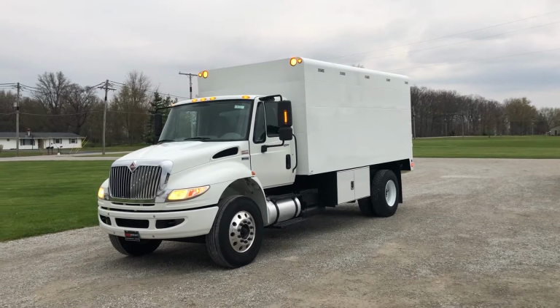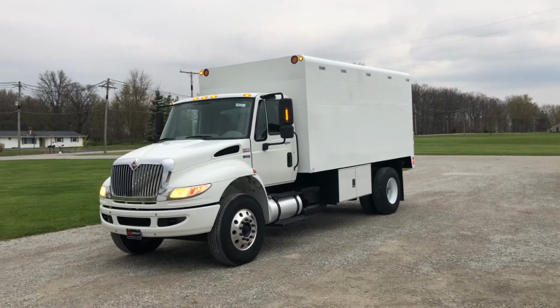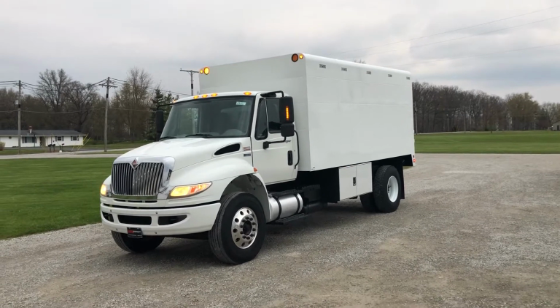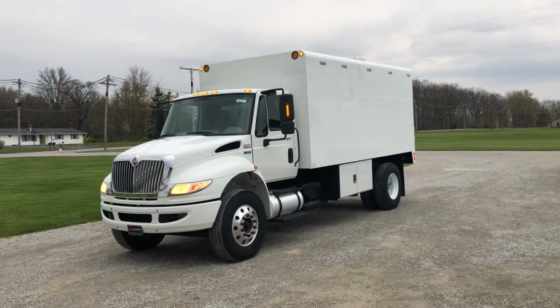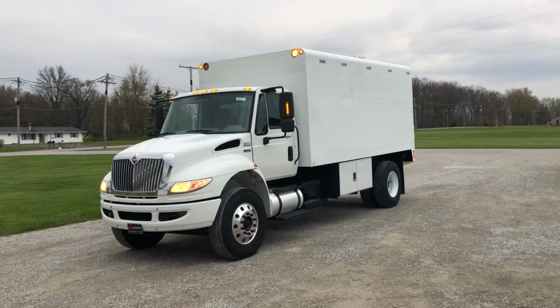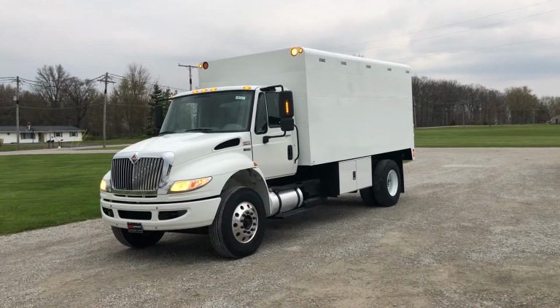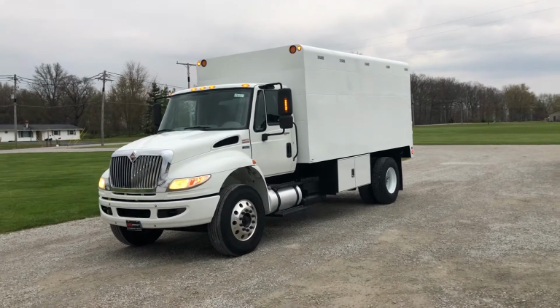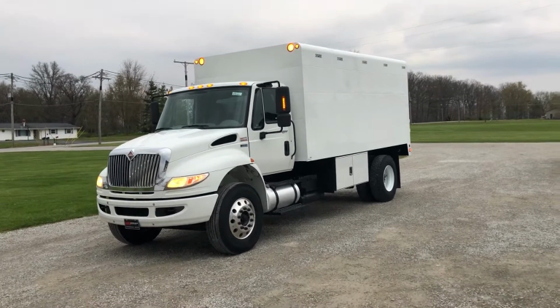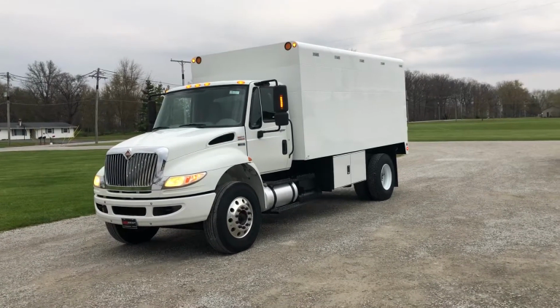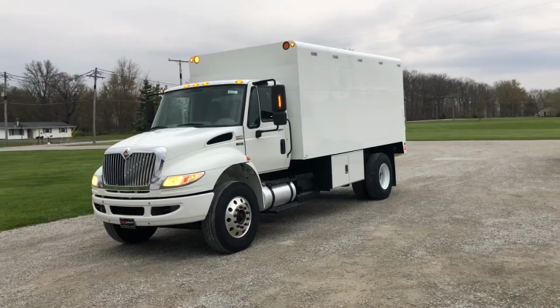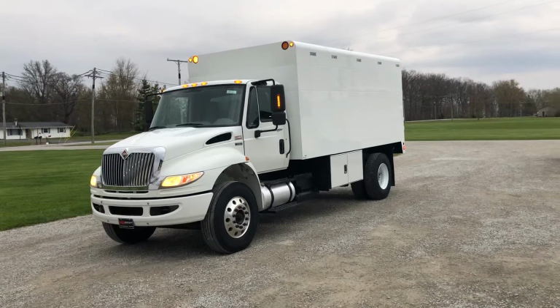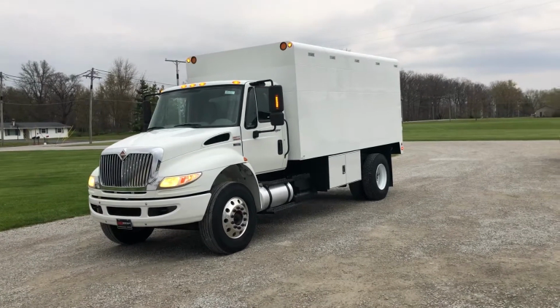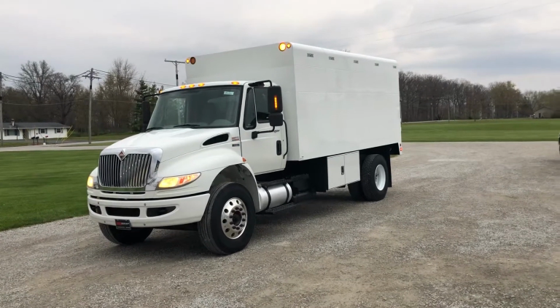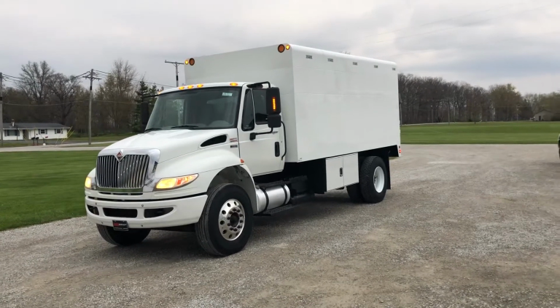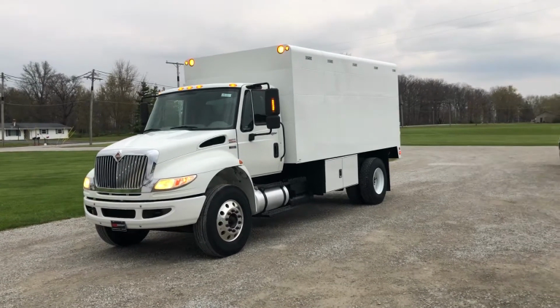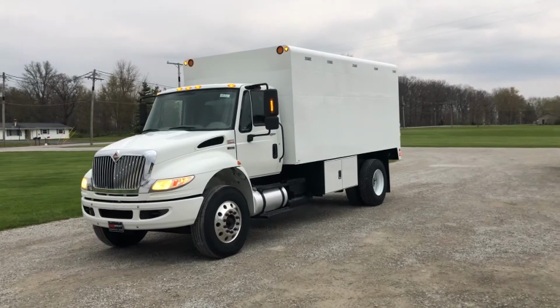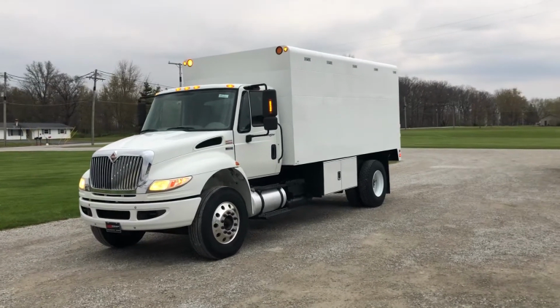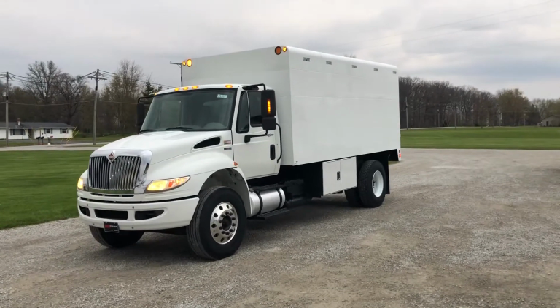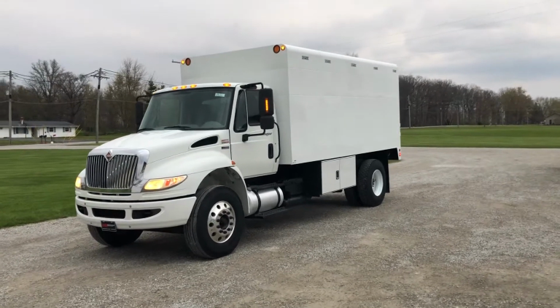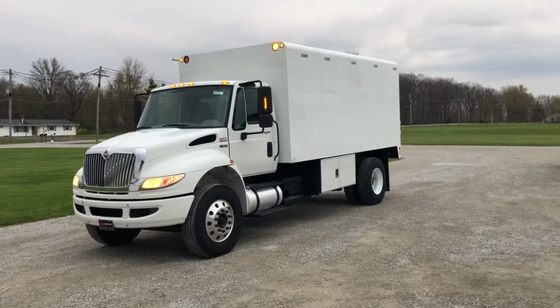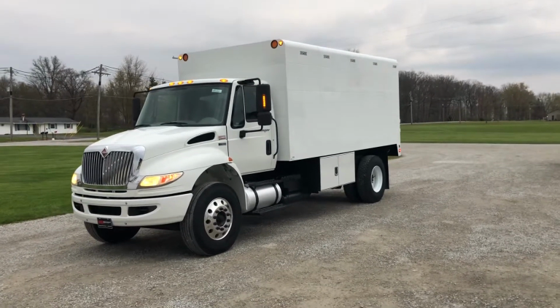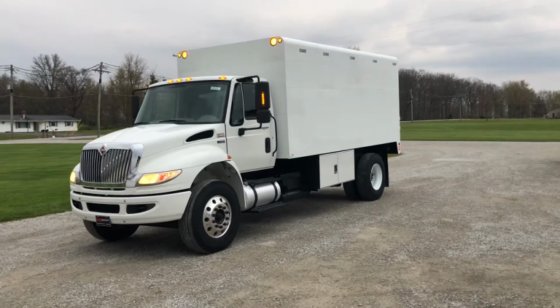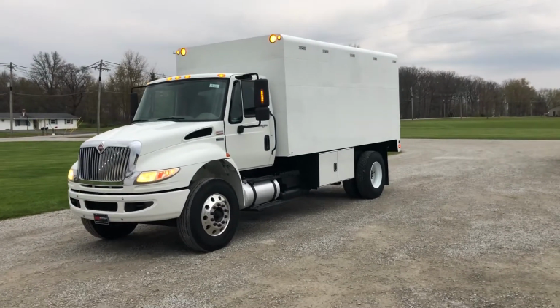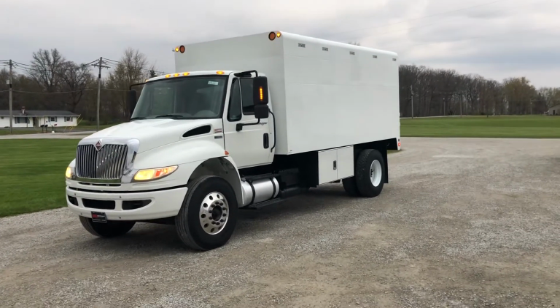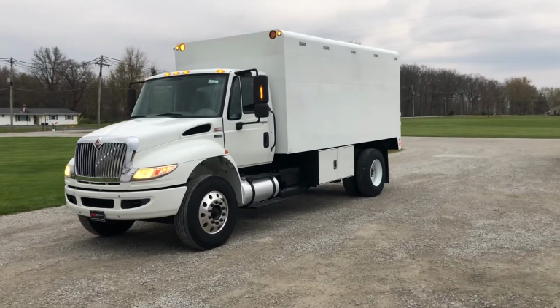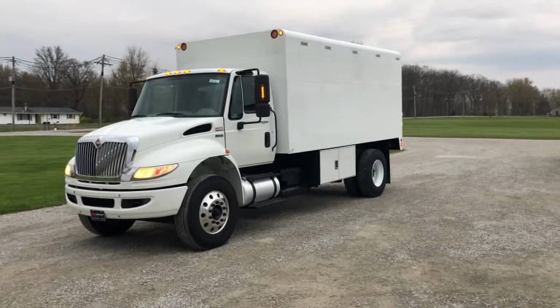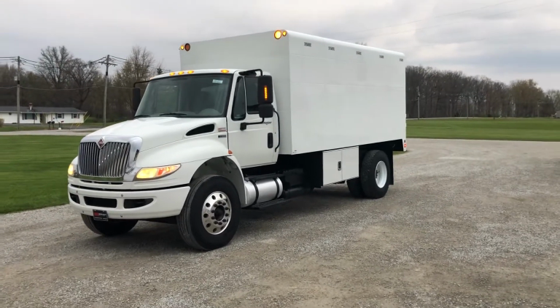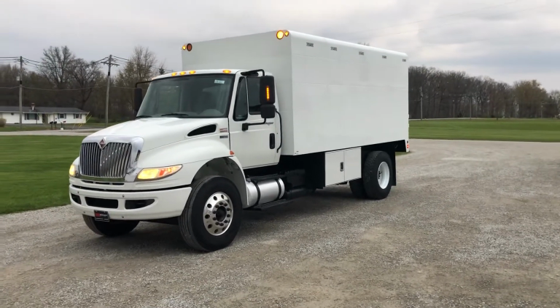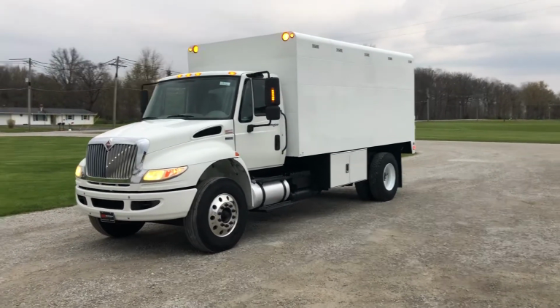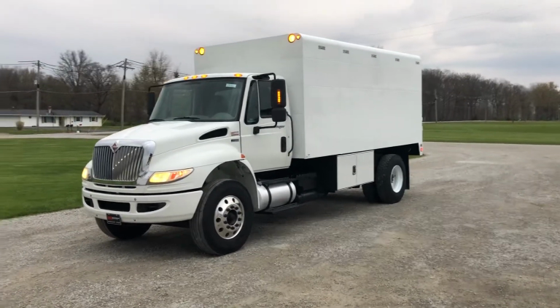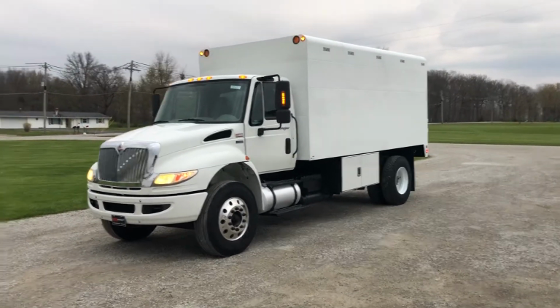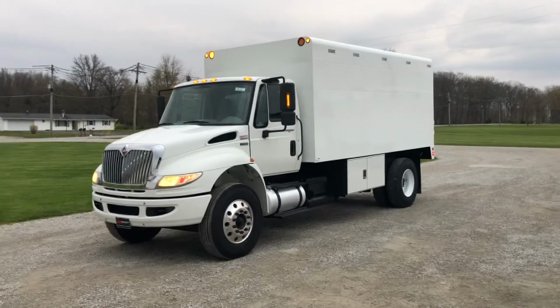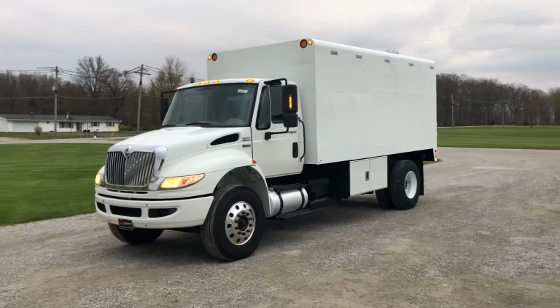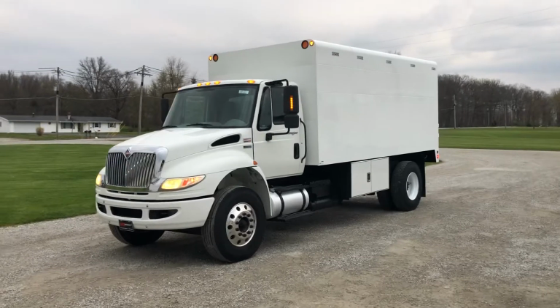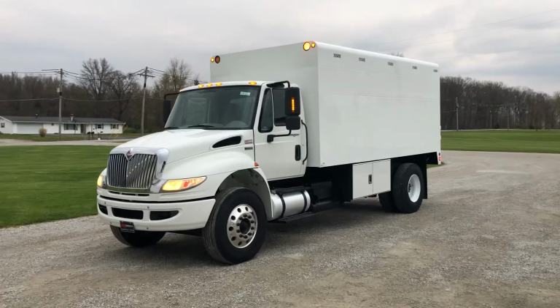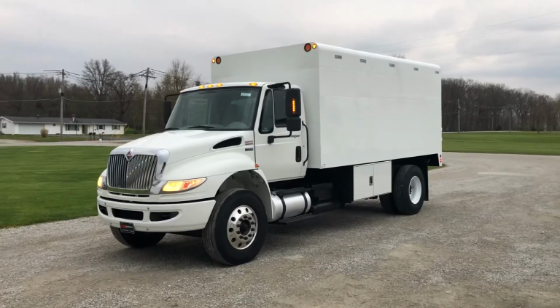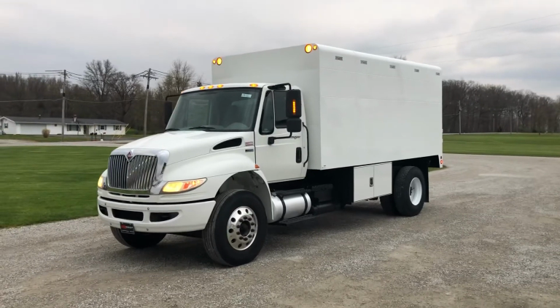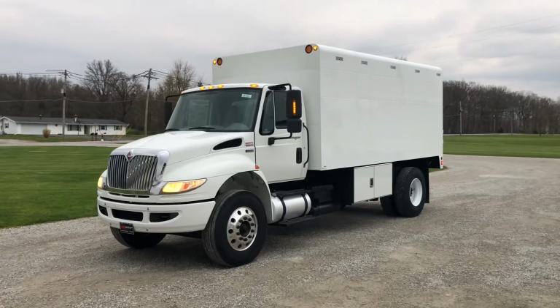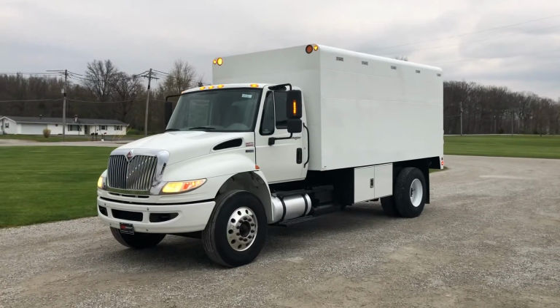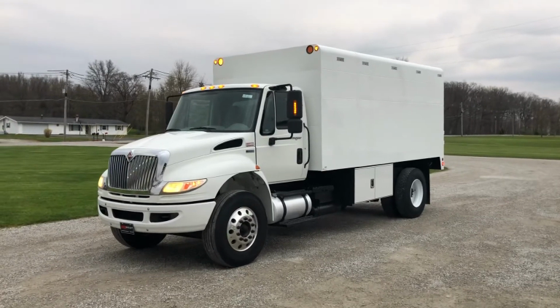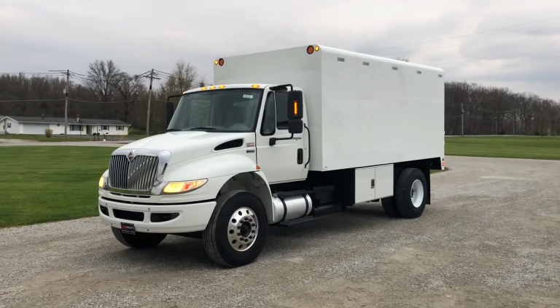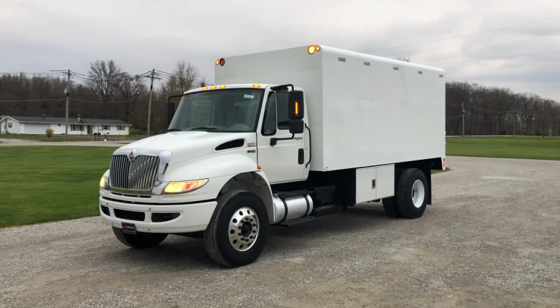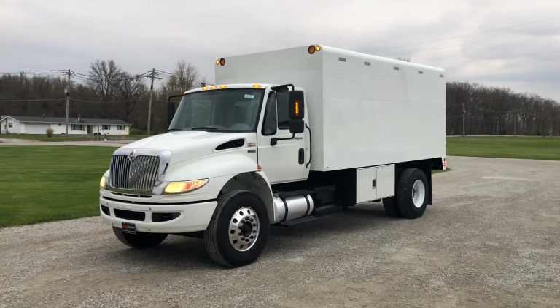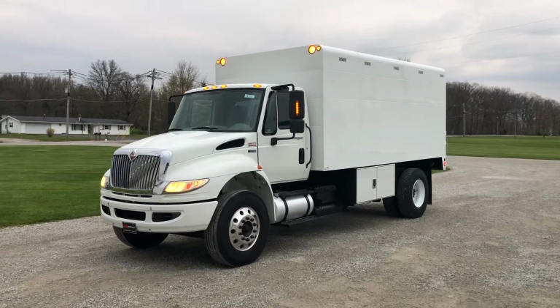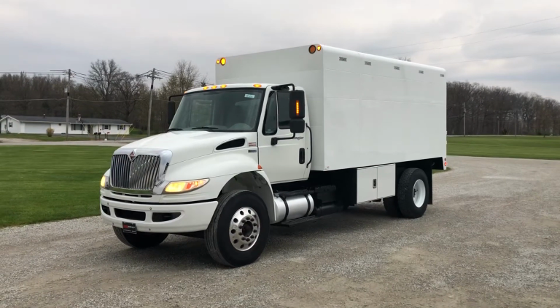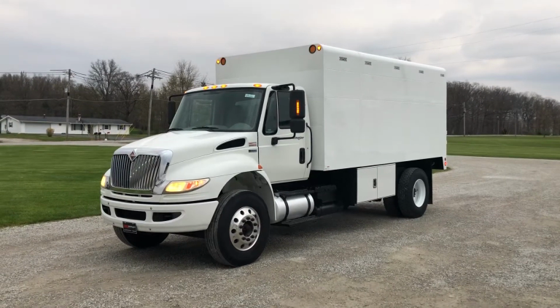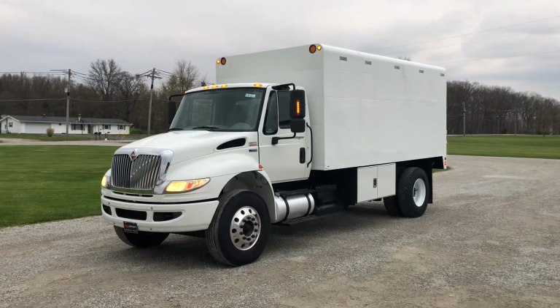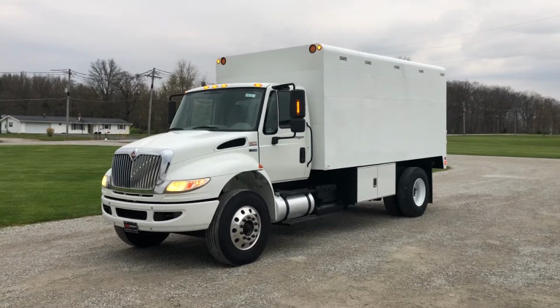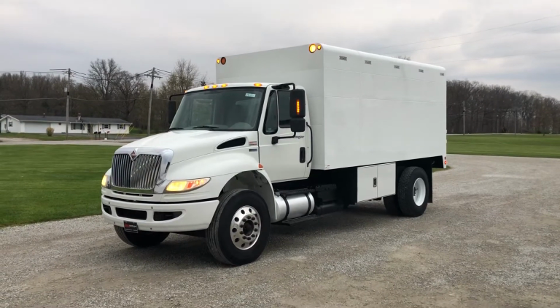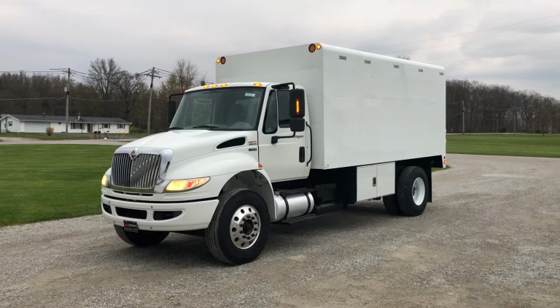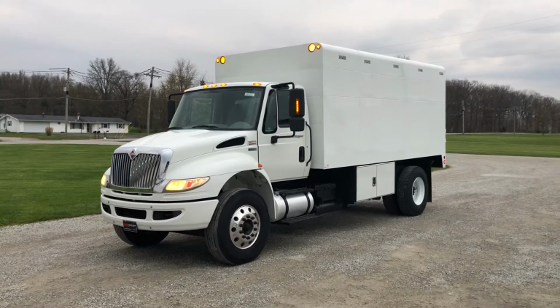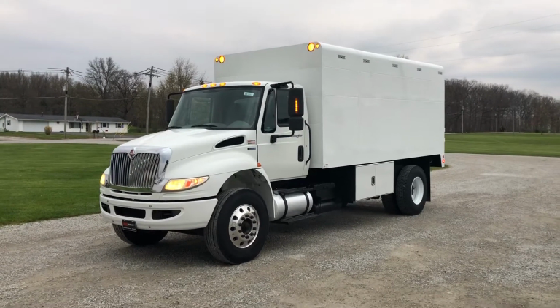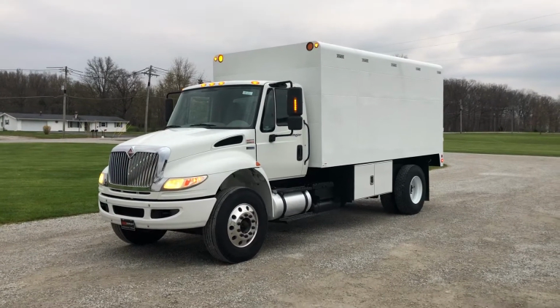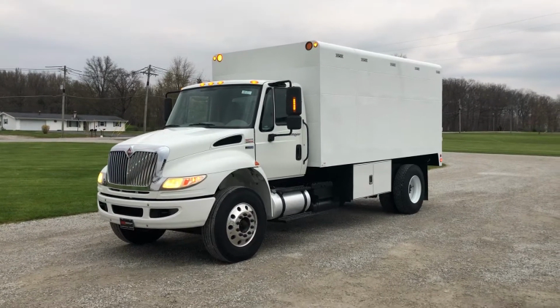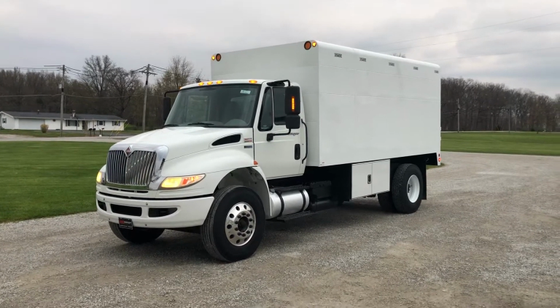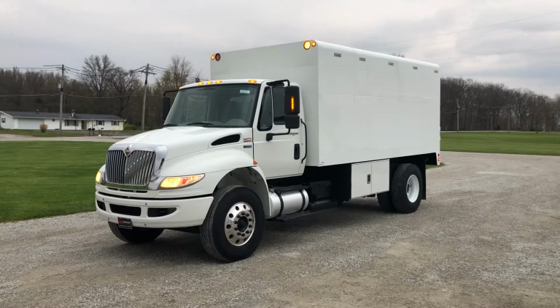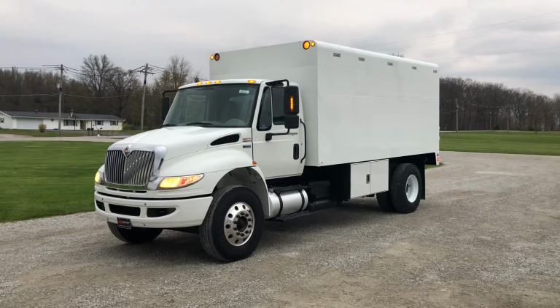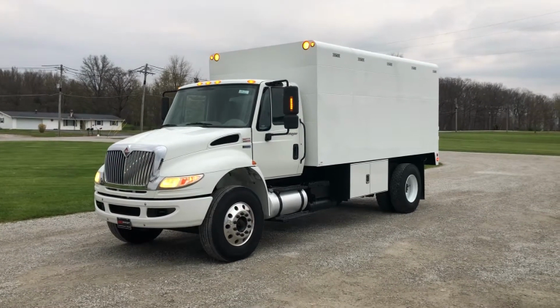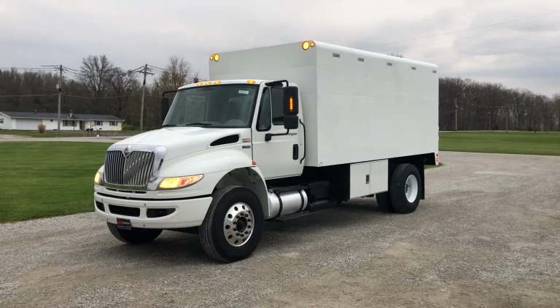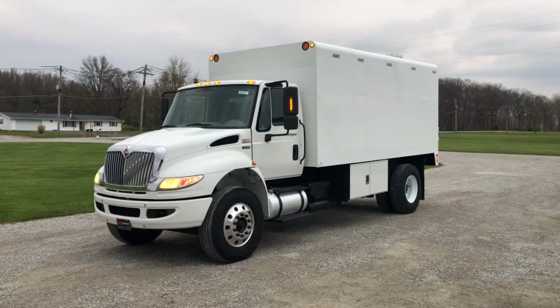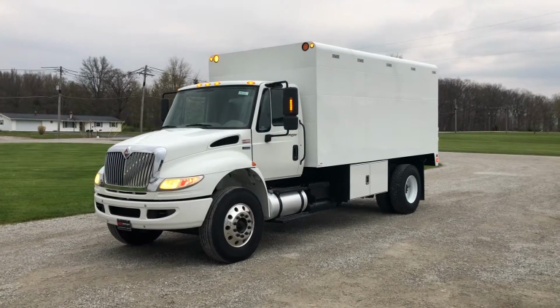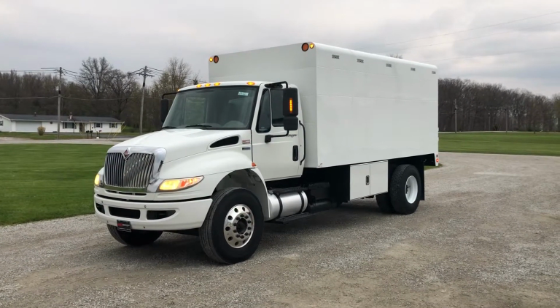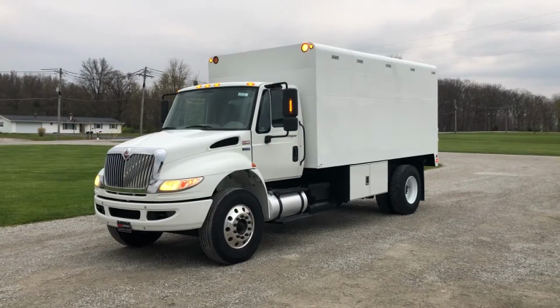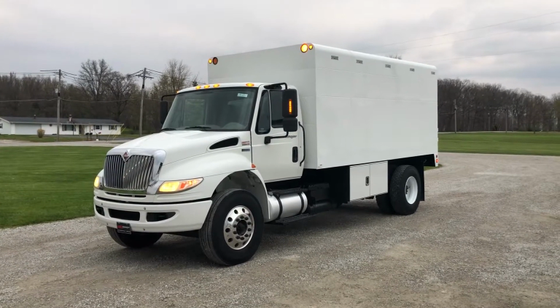Here's a 2012 International 4400 with a big capacity for the air body.